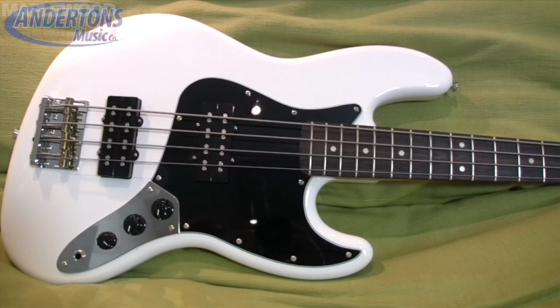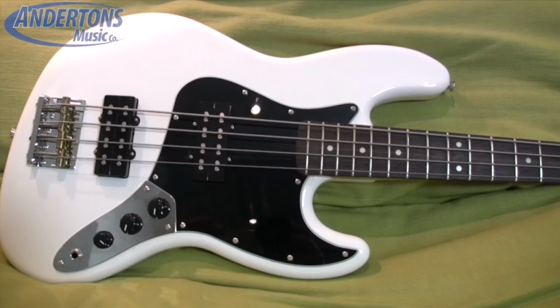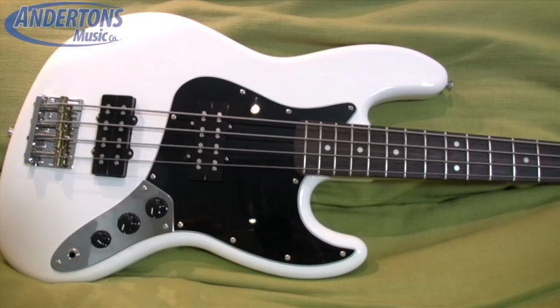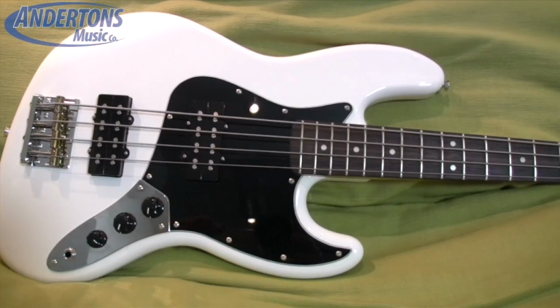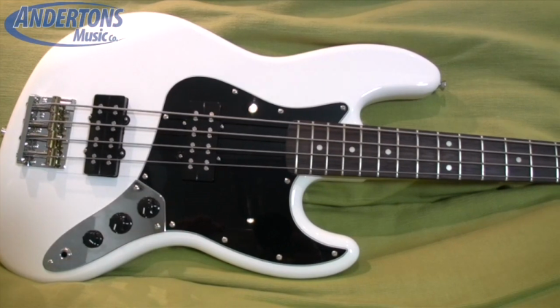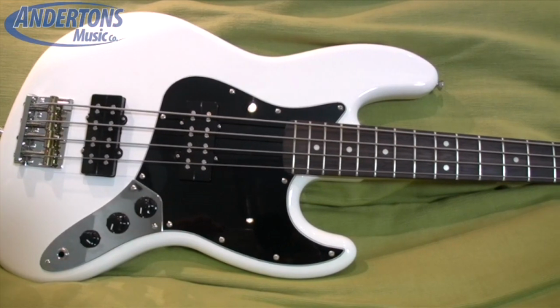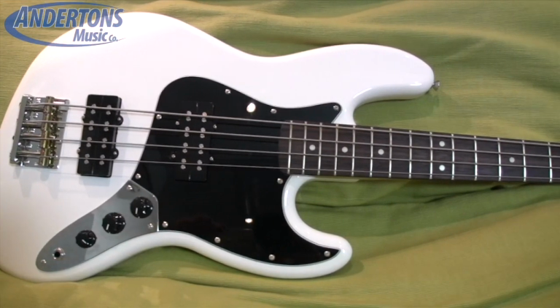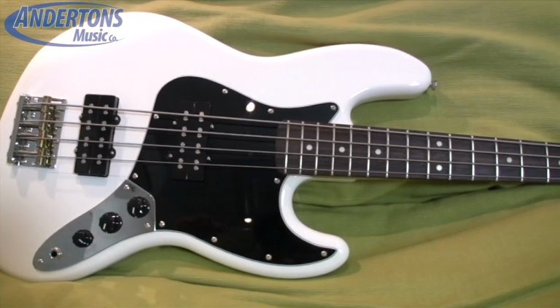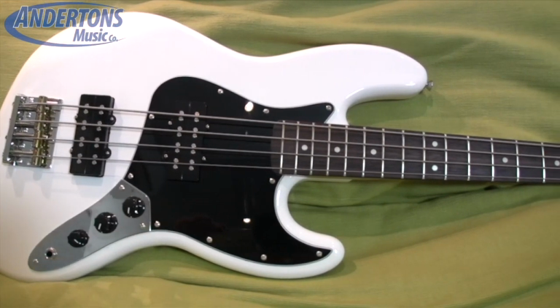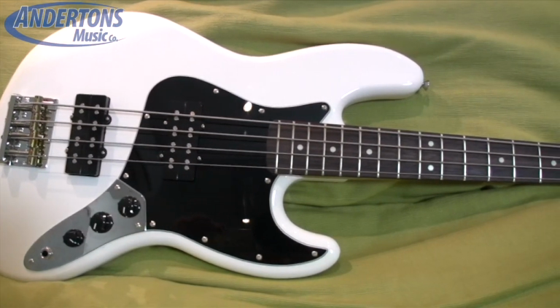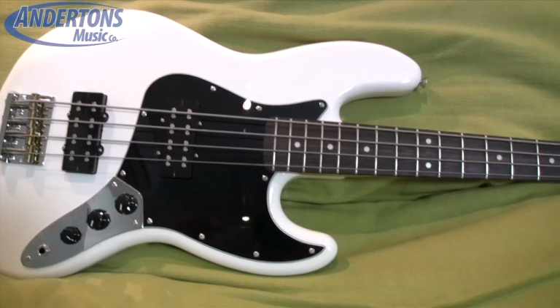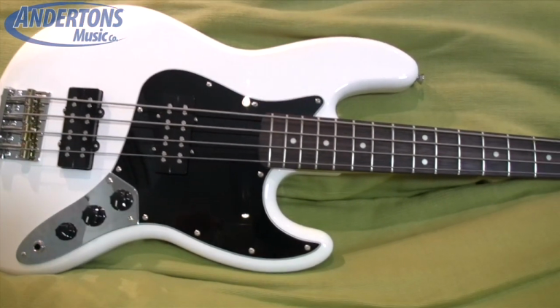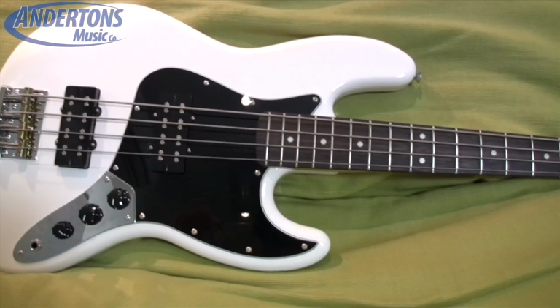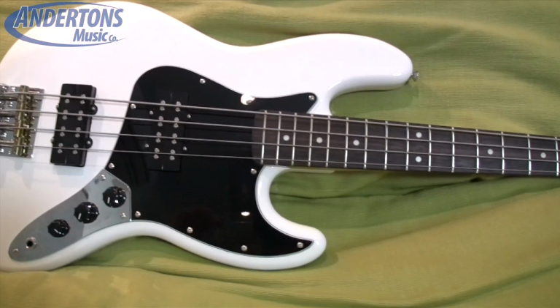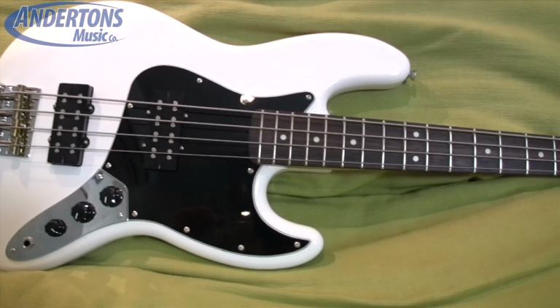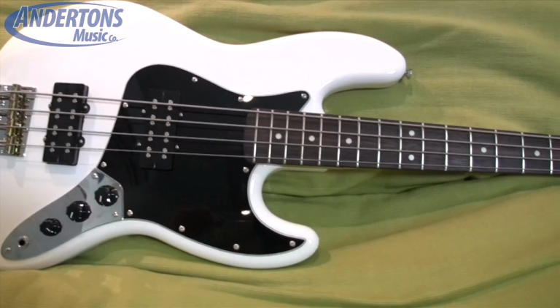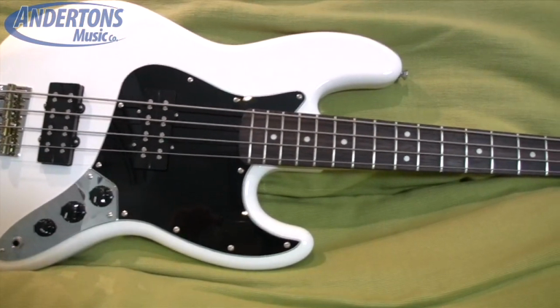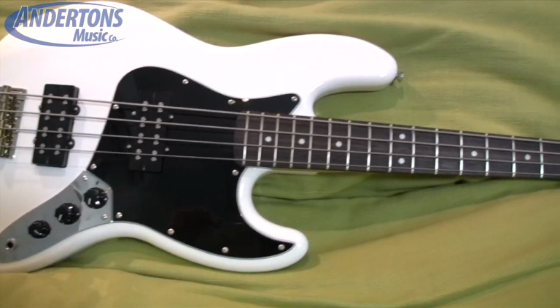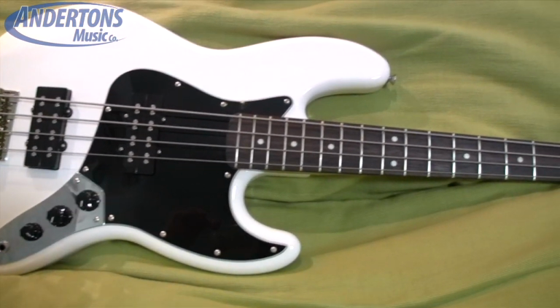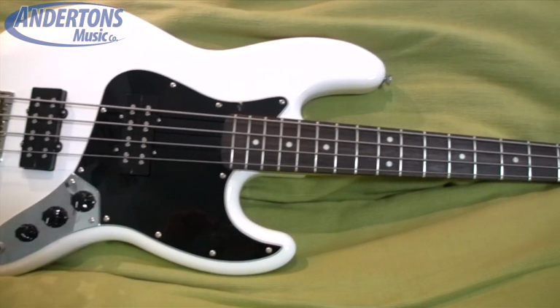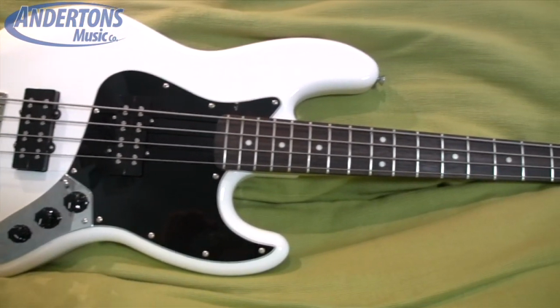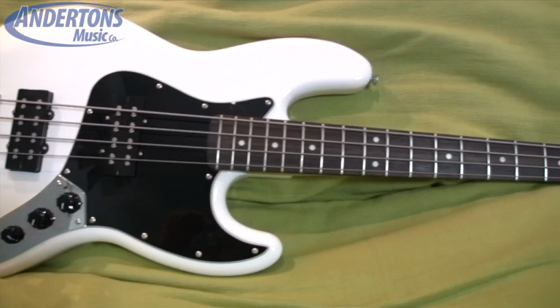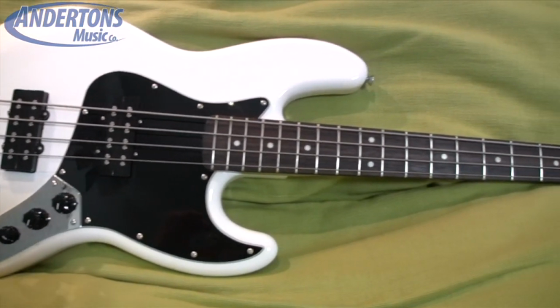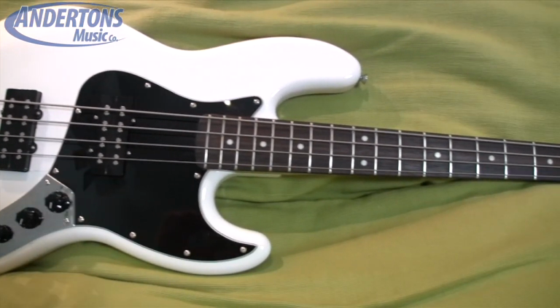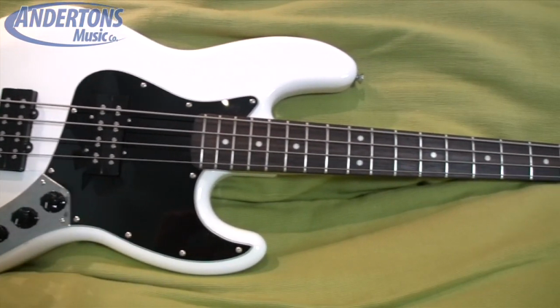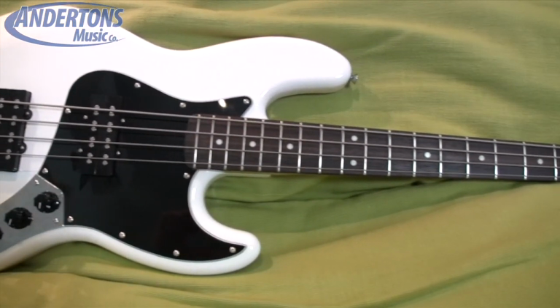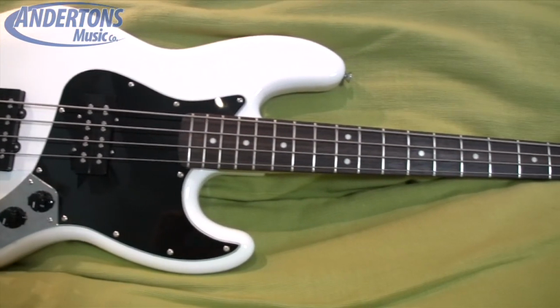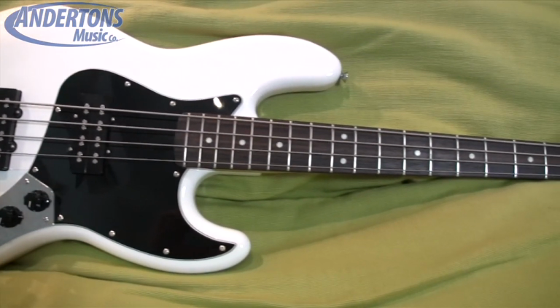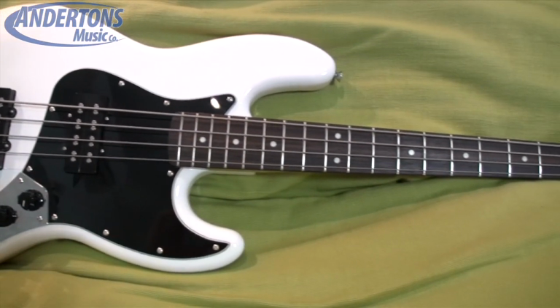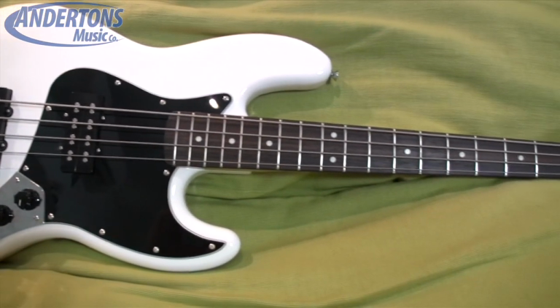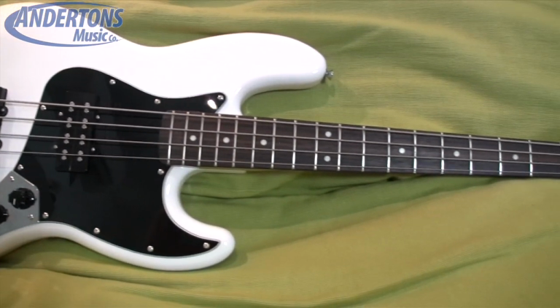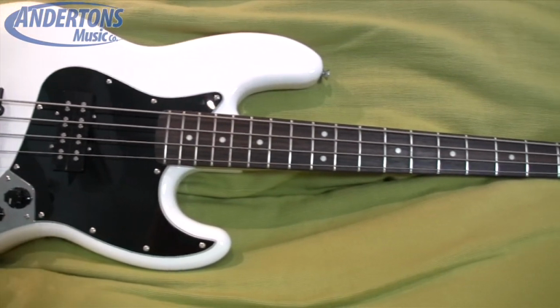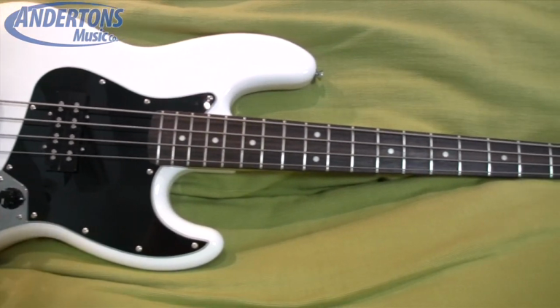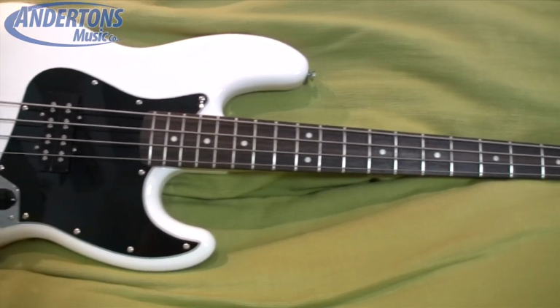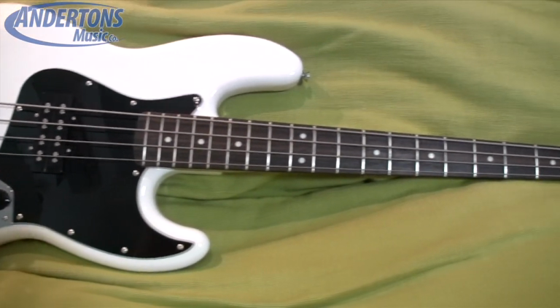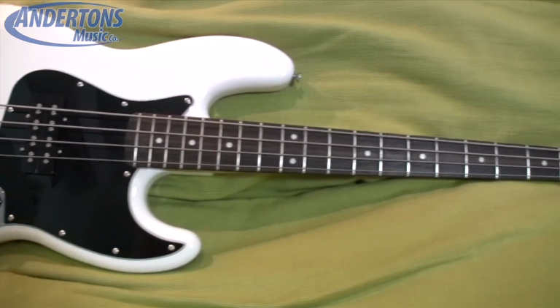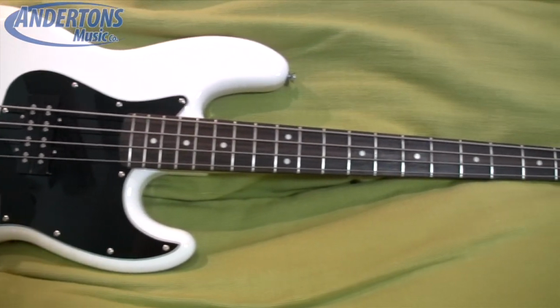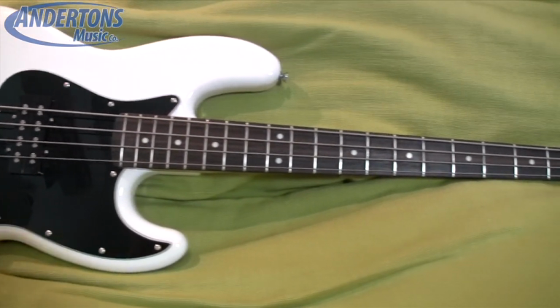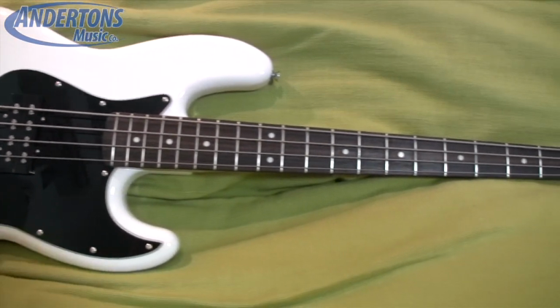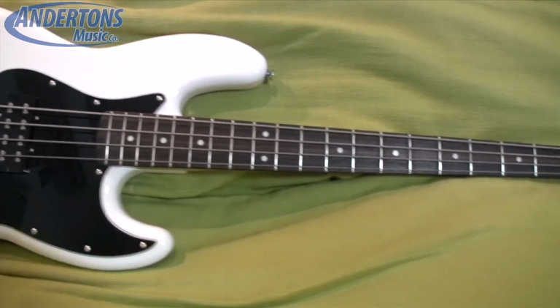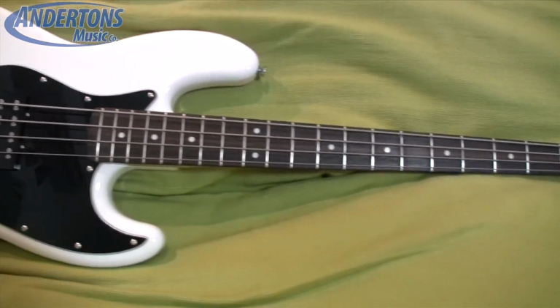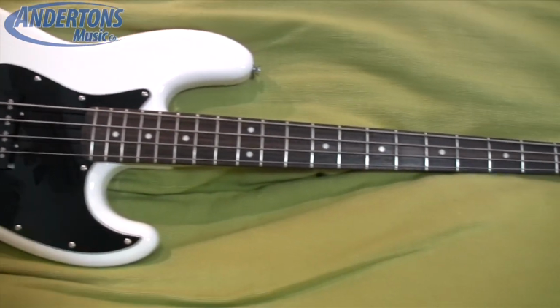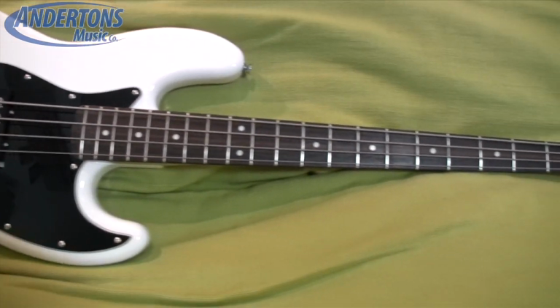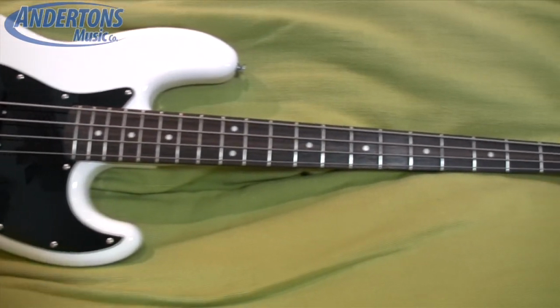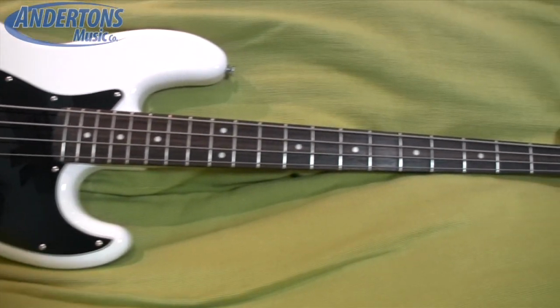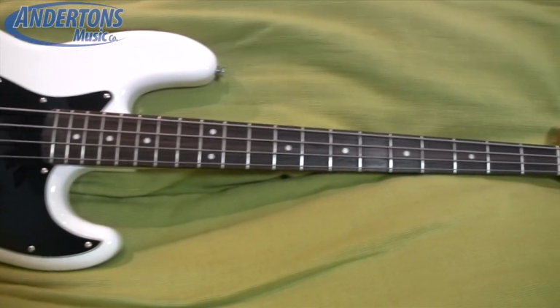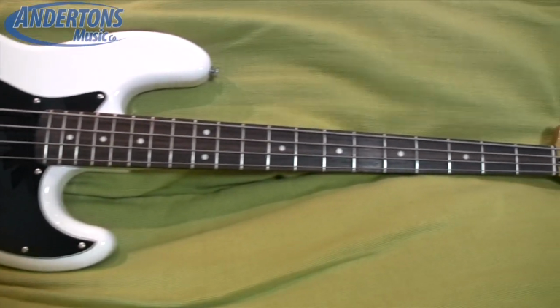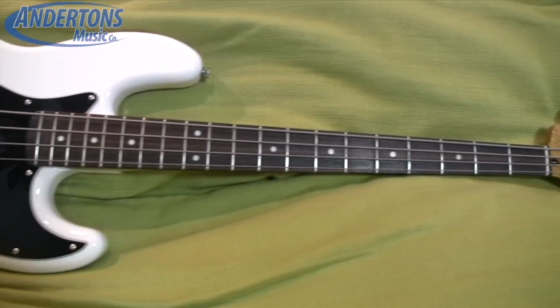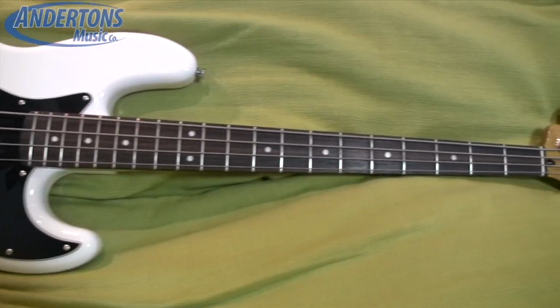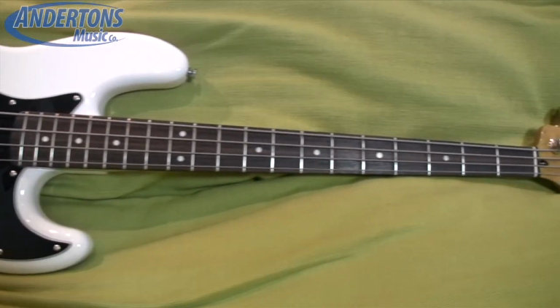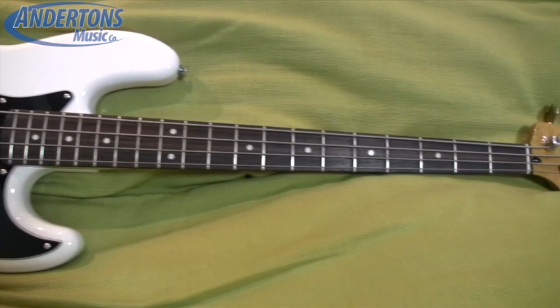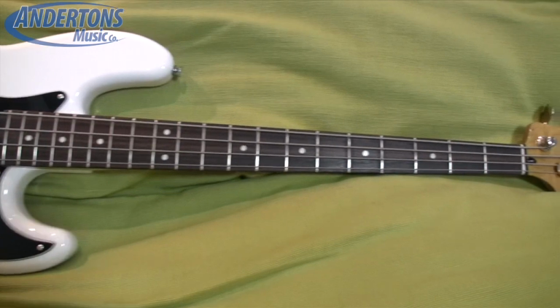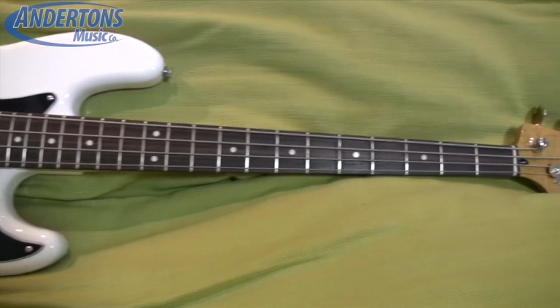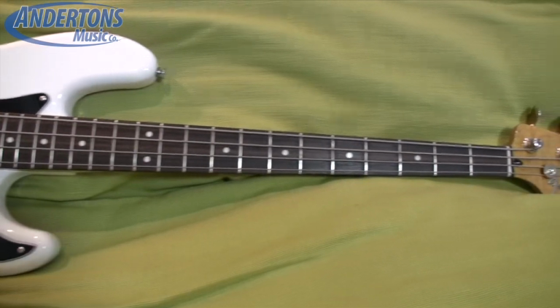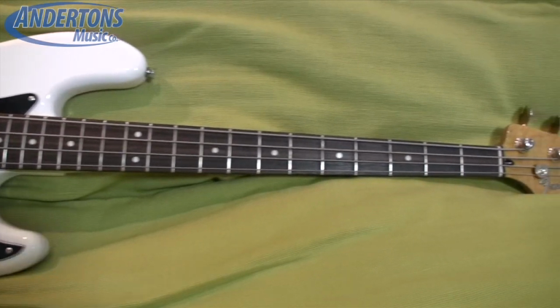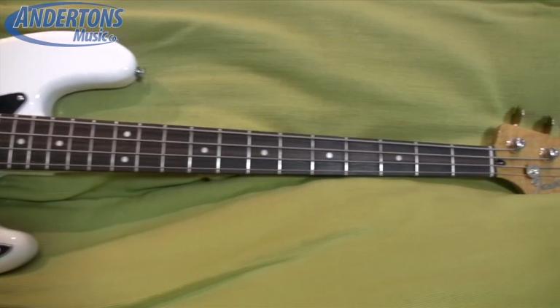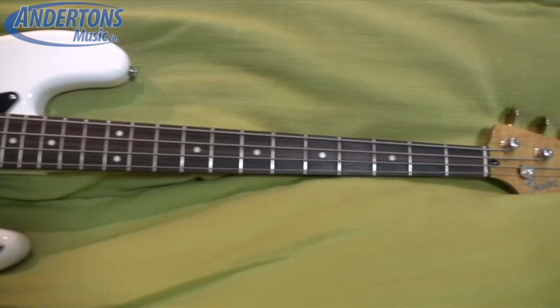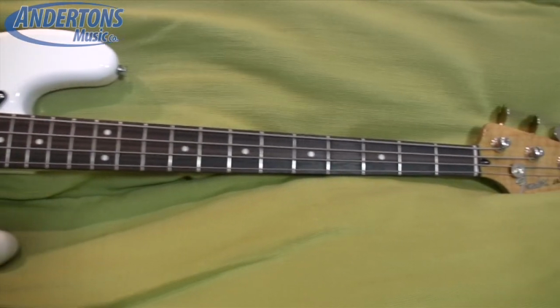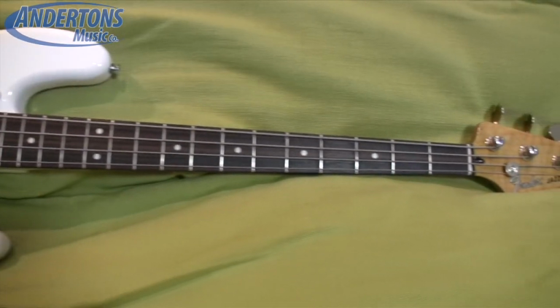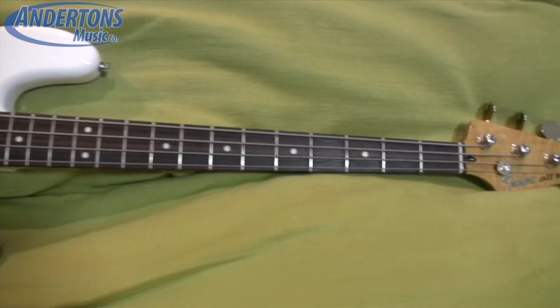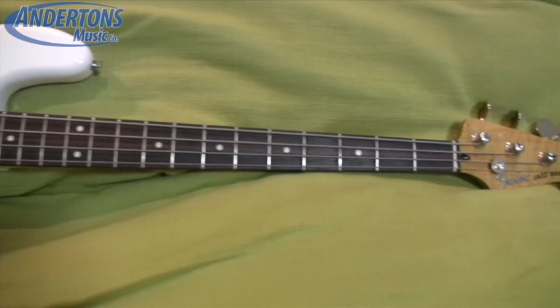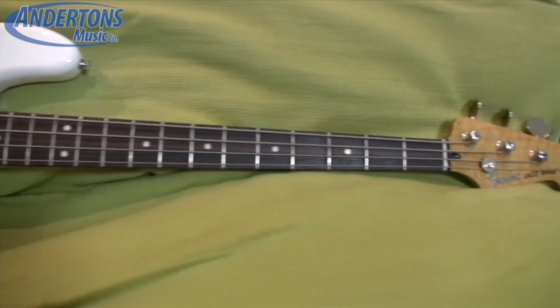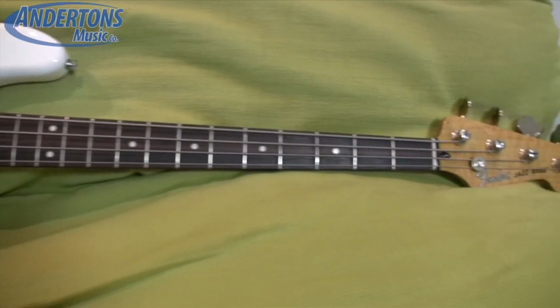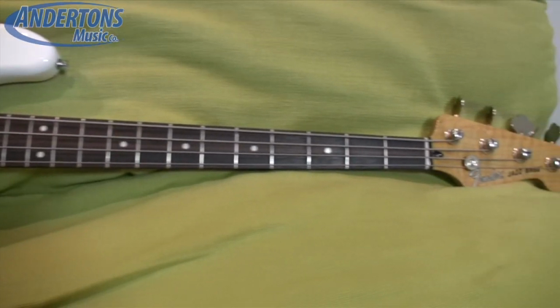This is another affordable bass guitar. It's just over the price point that I set myself by one pound, but I think I'll let myself get away with that.